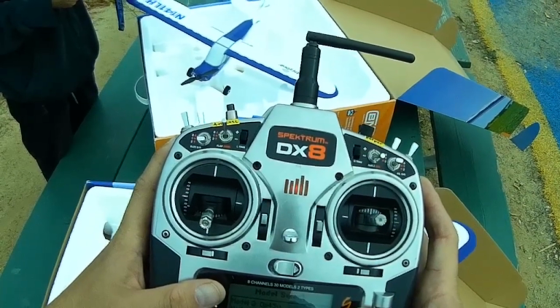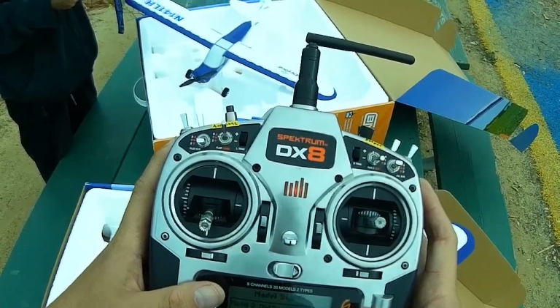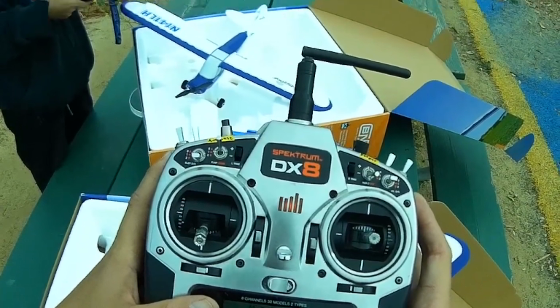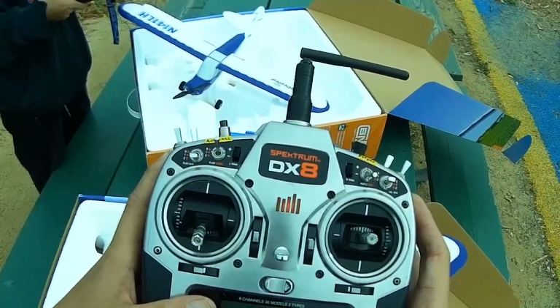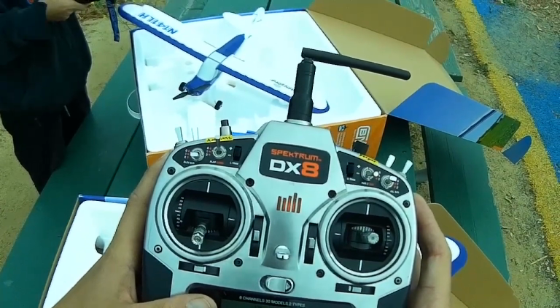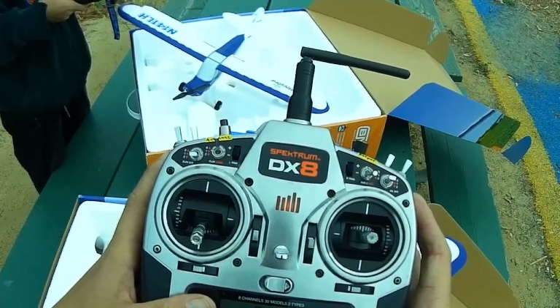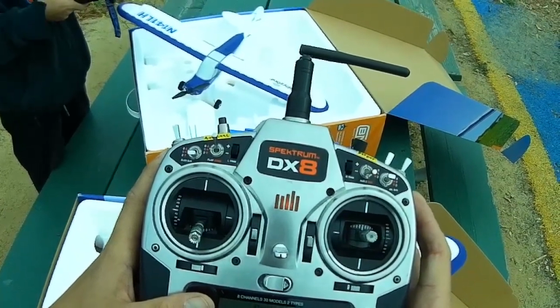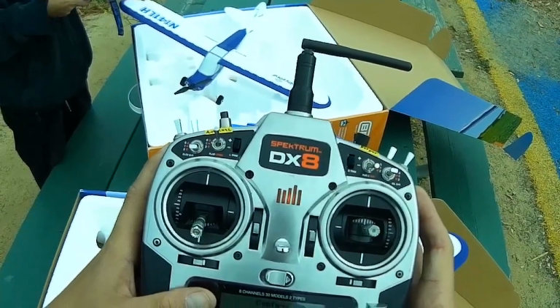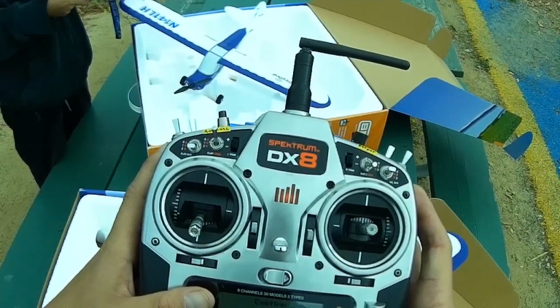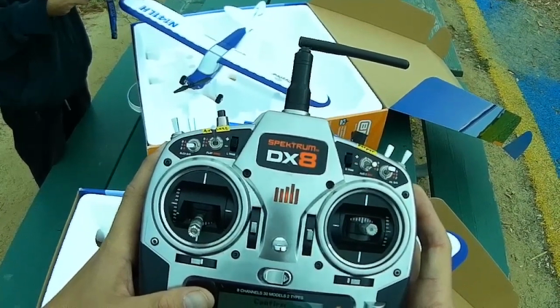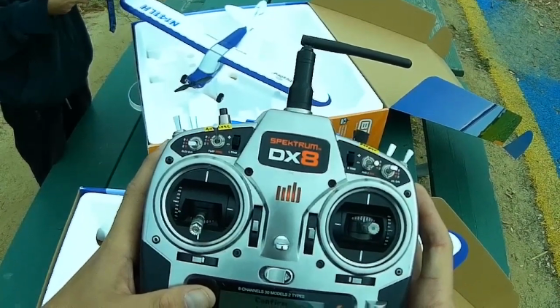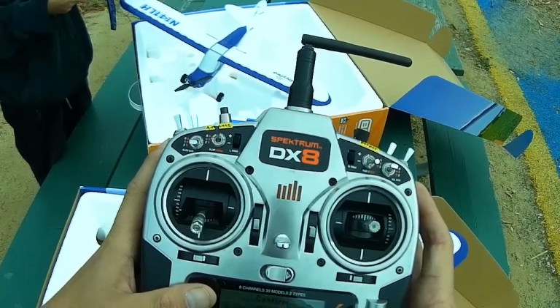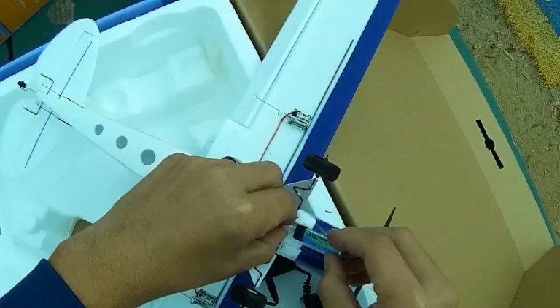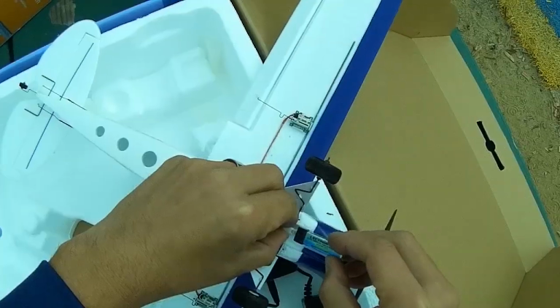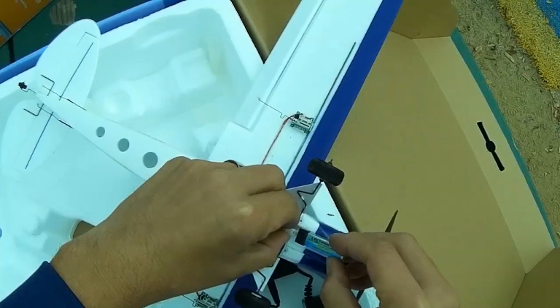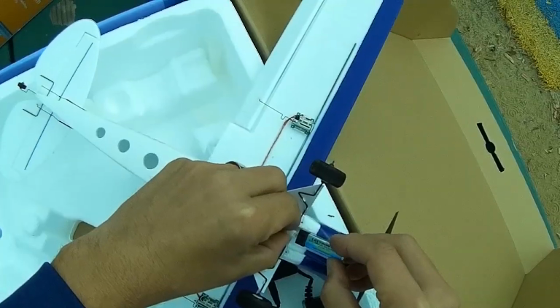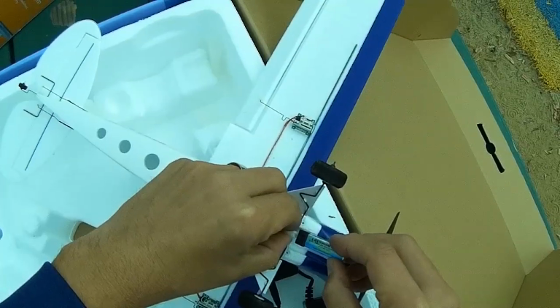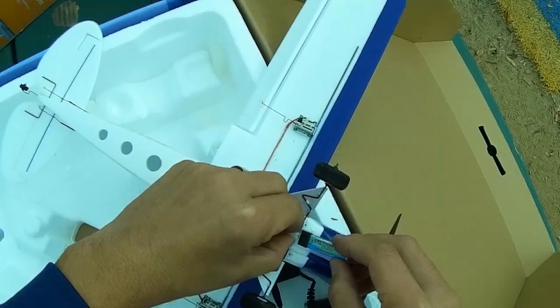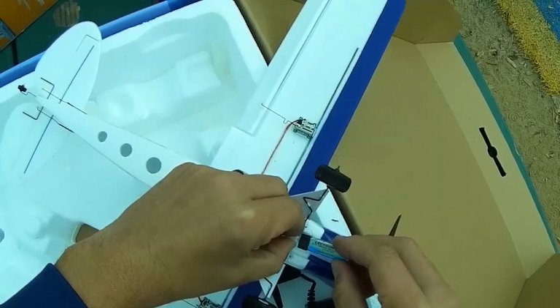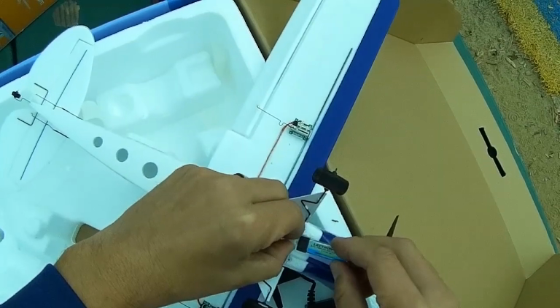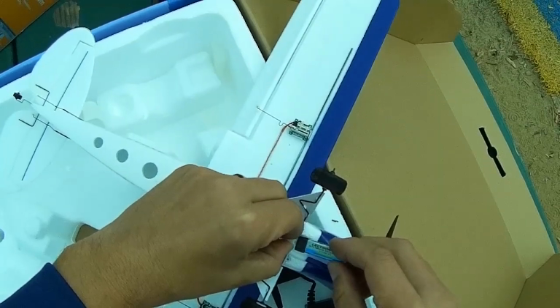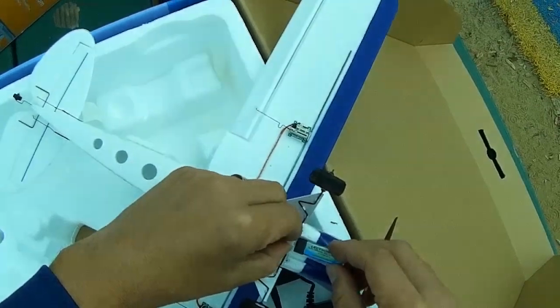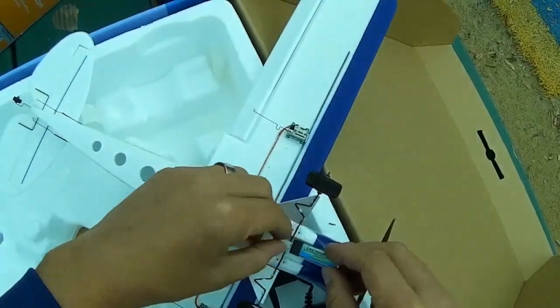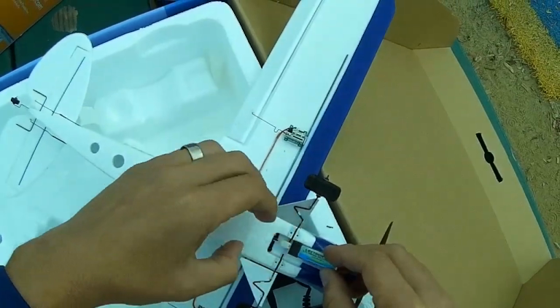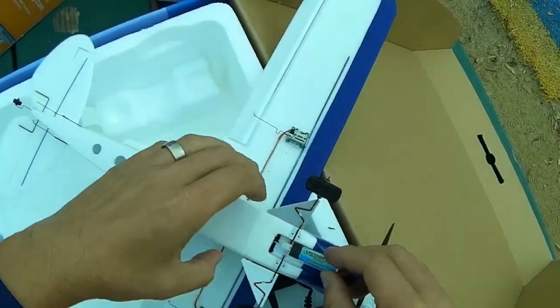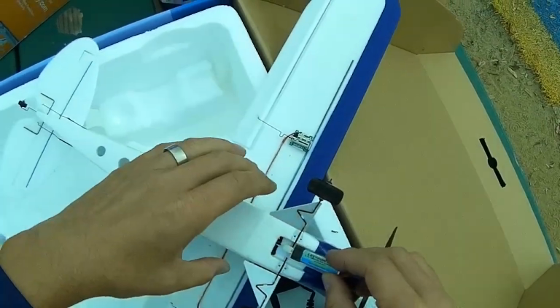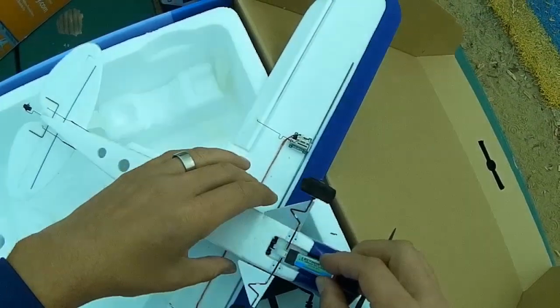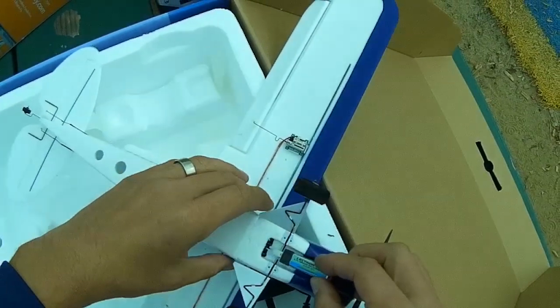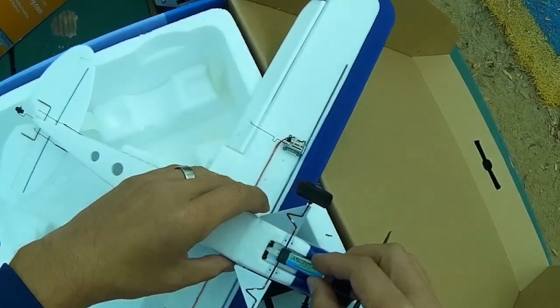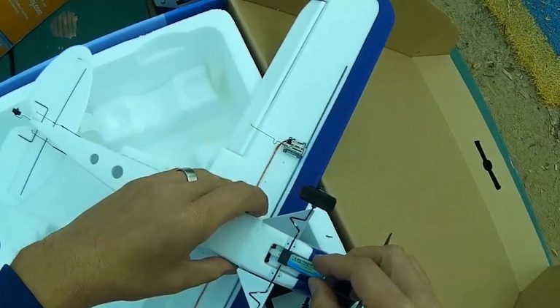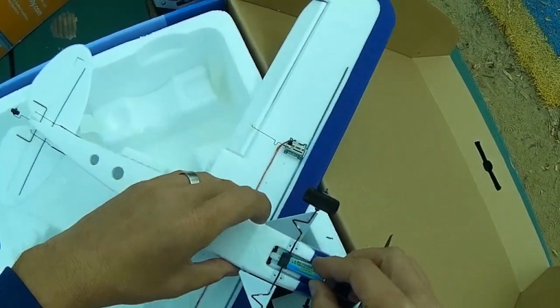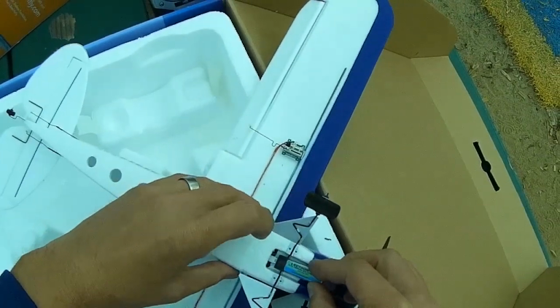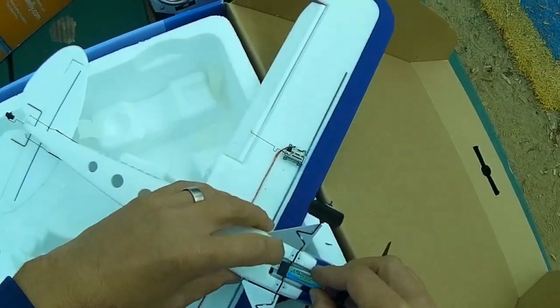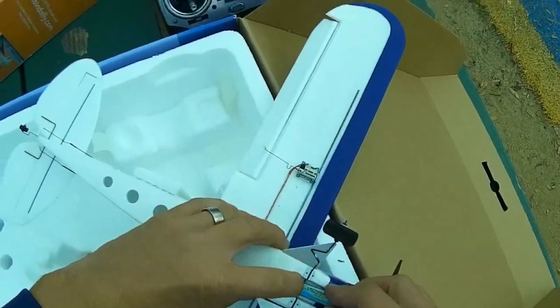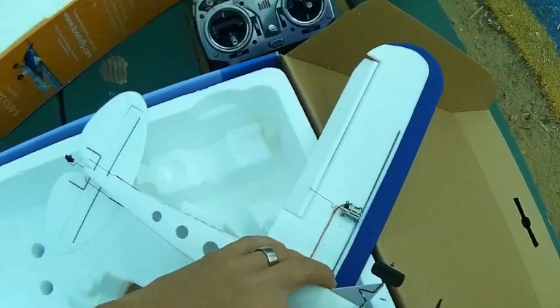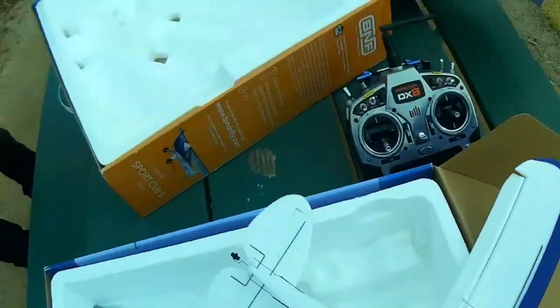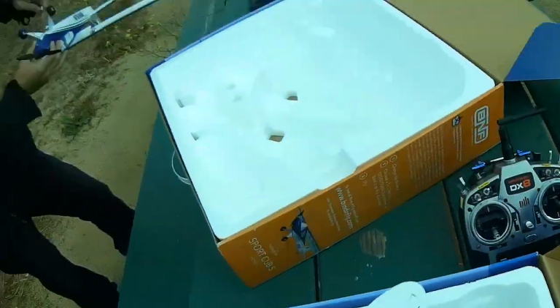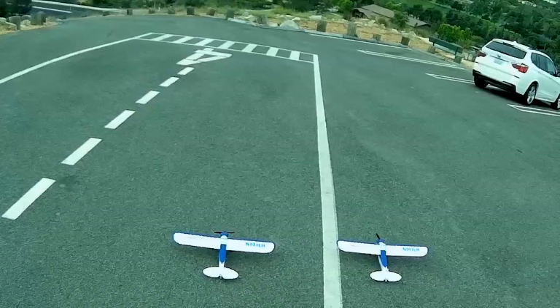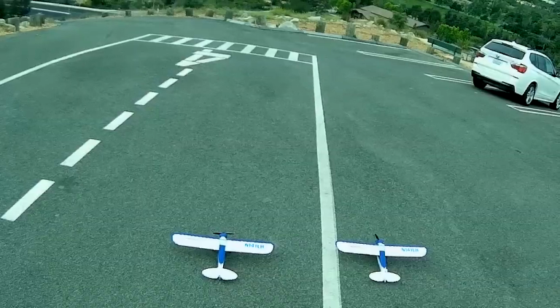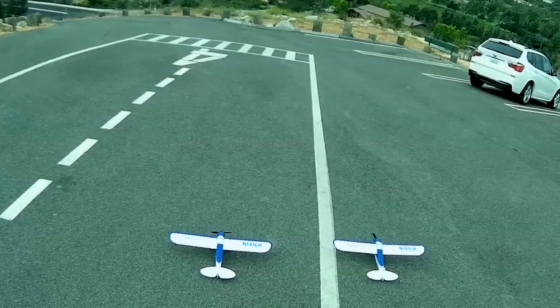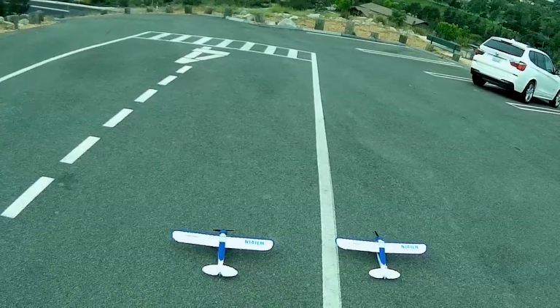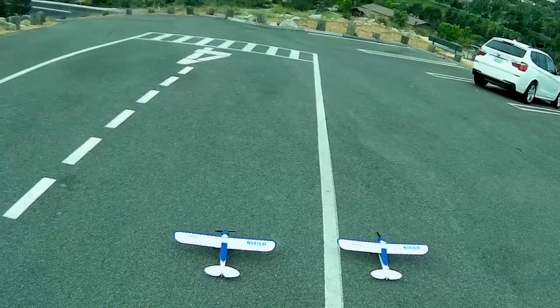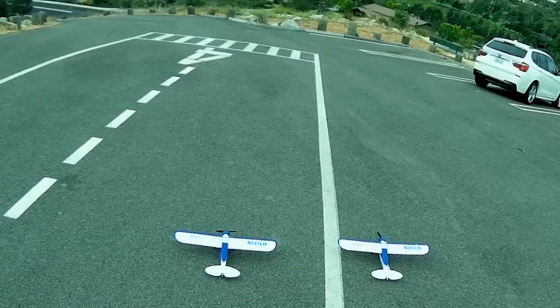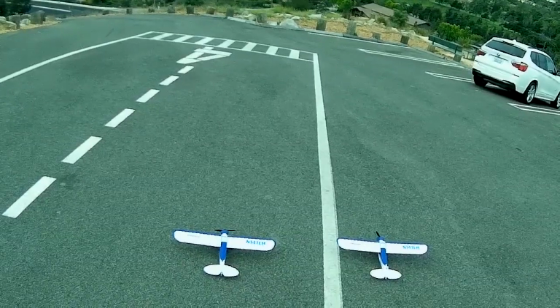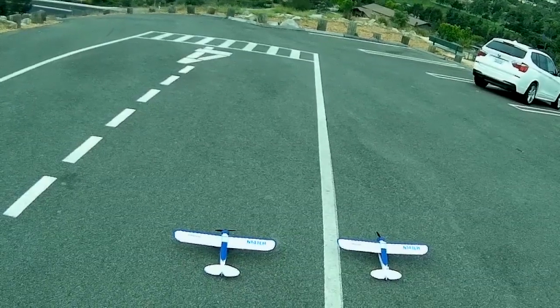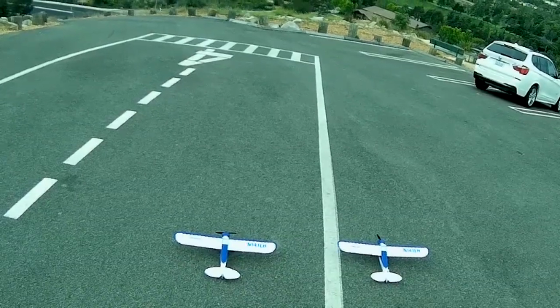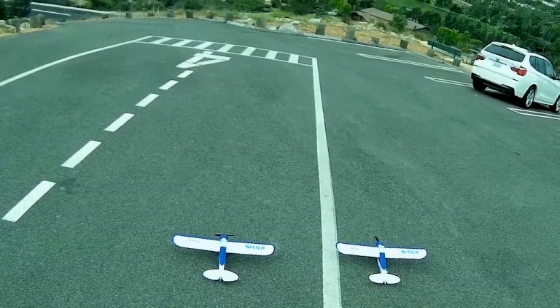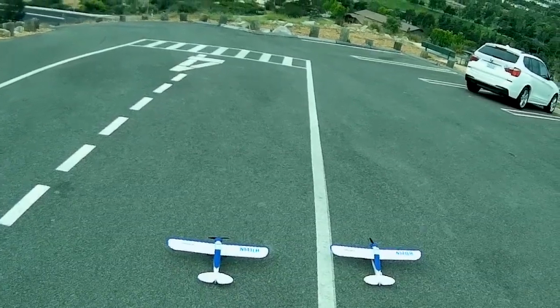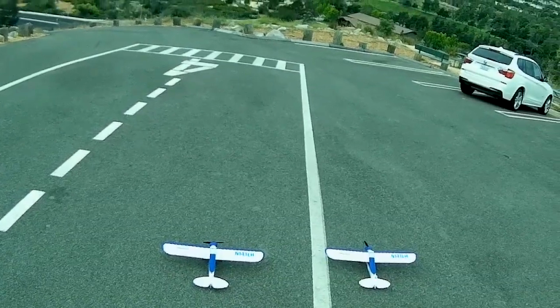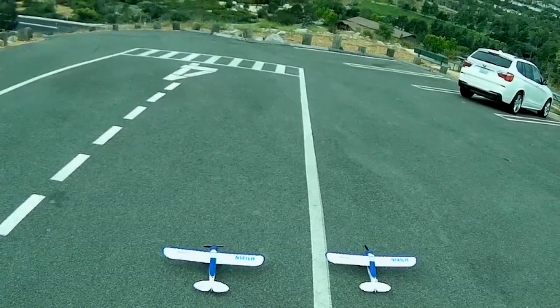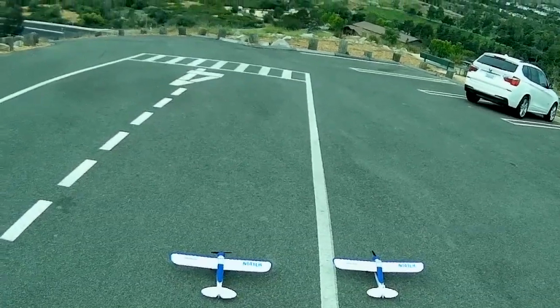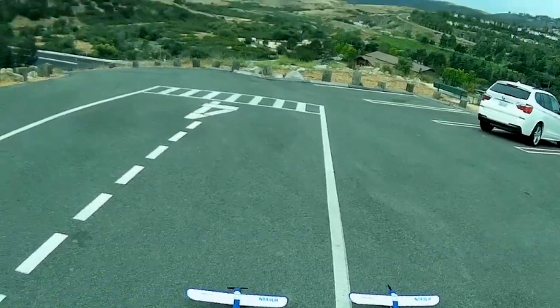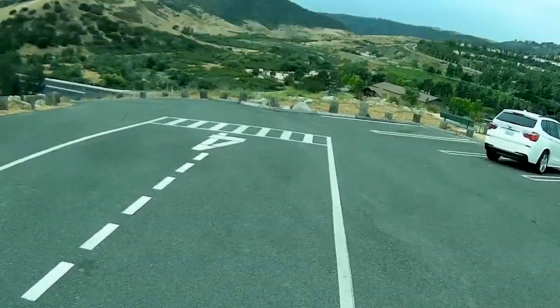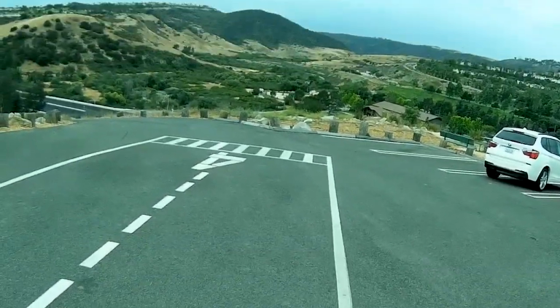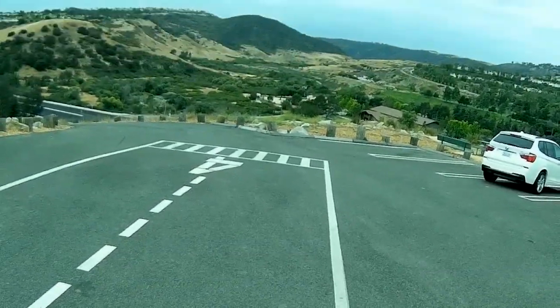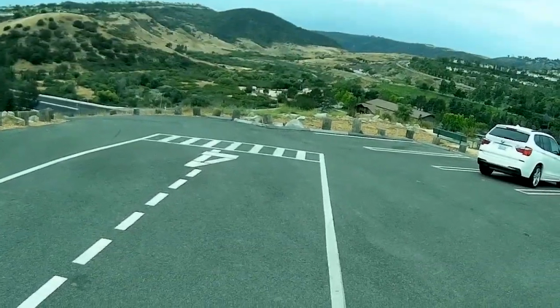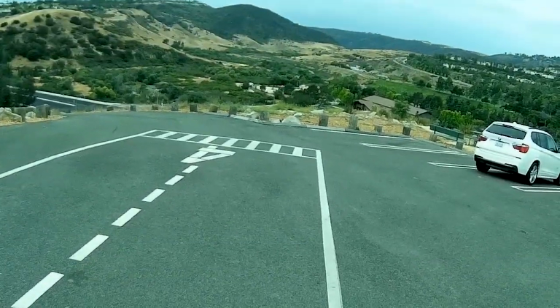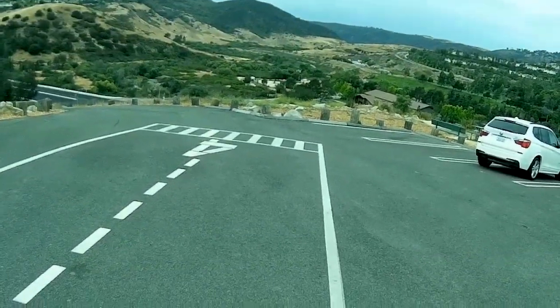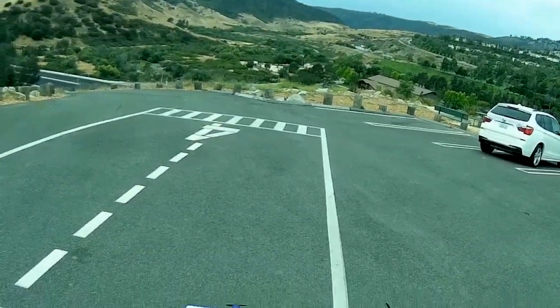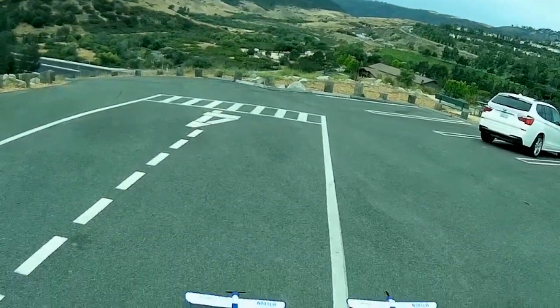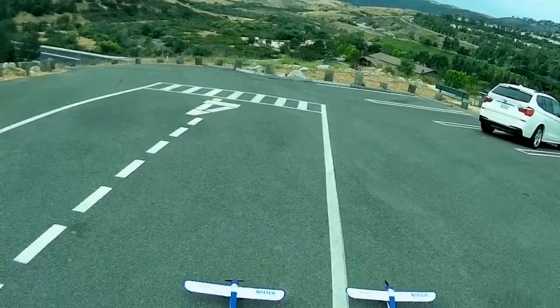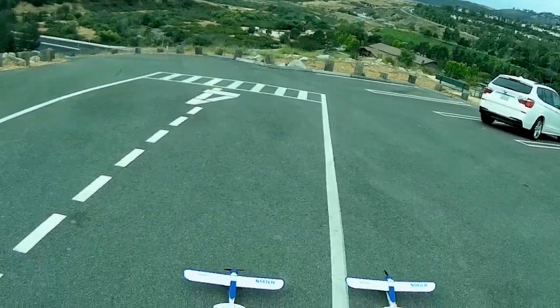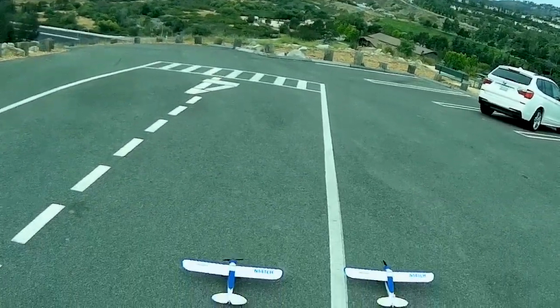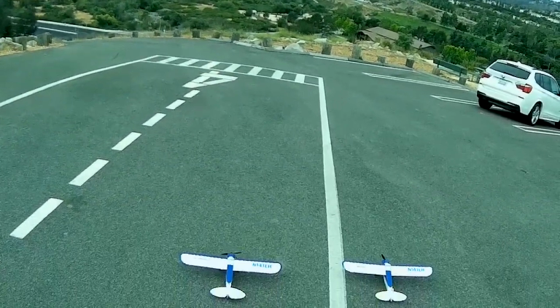Sport Cub. Yeah, I've been pretty impressed by this. 3, 2, 1, go!